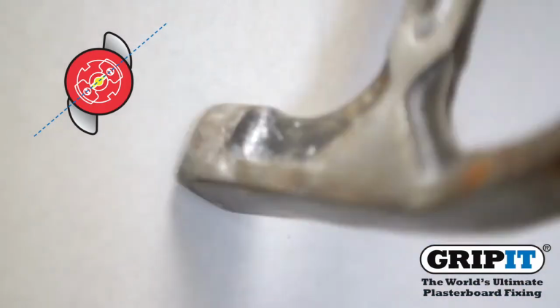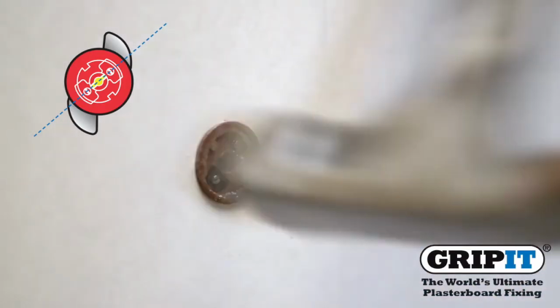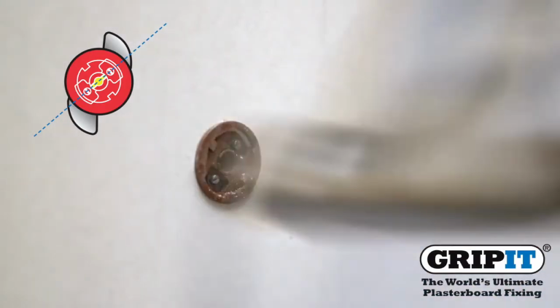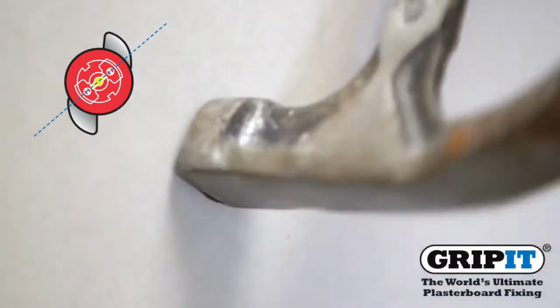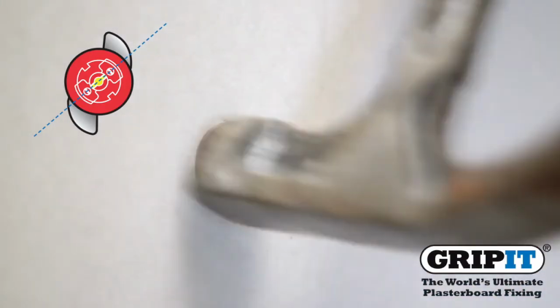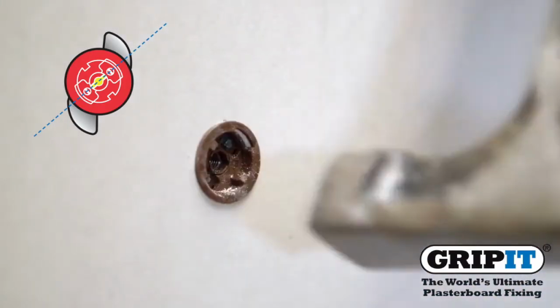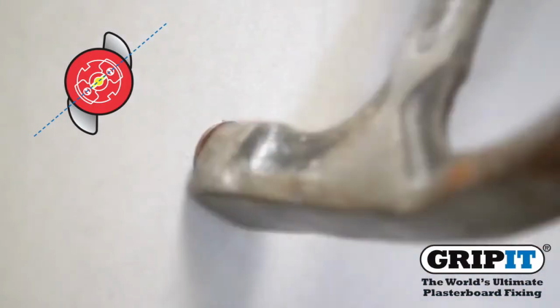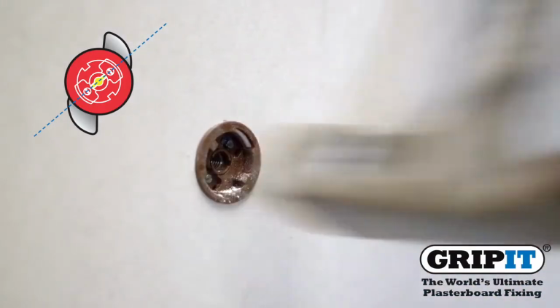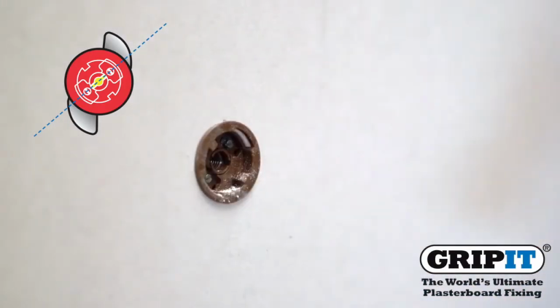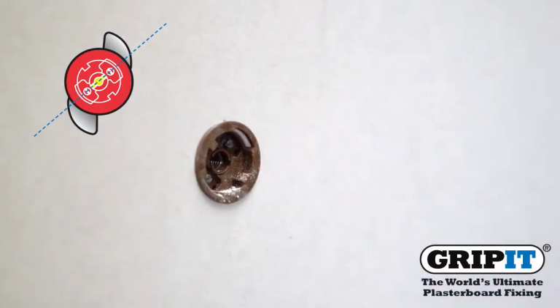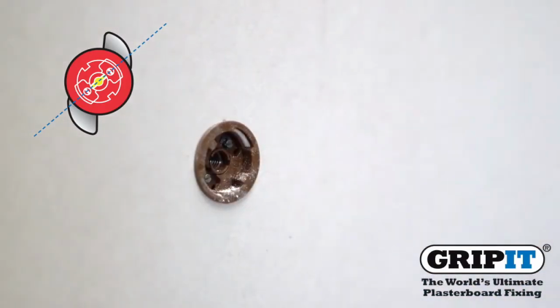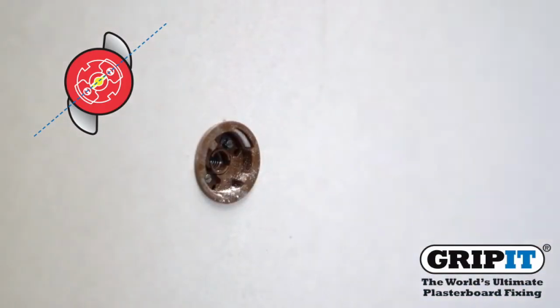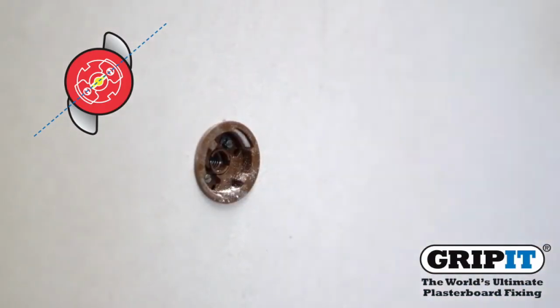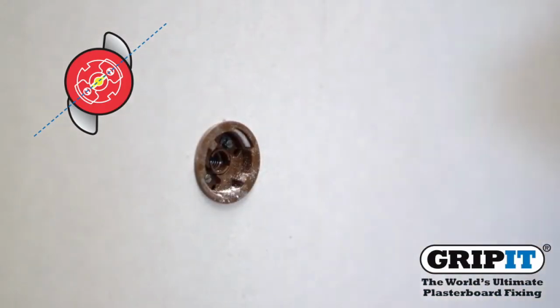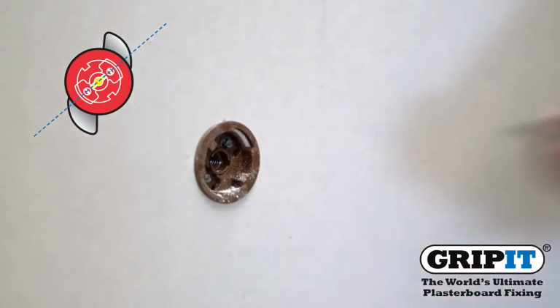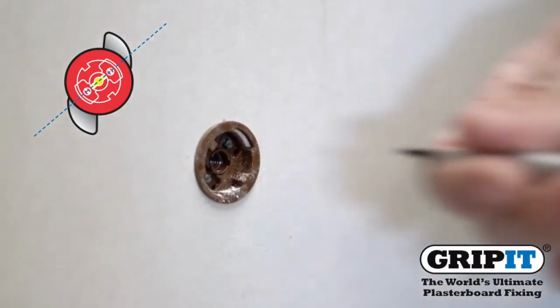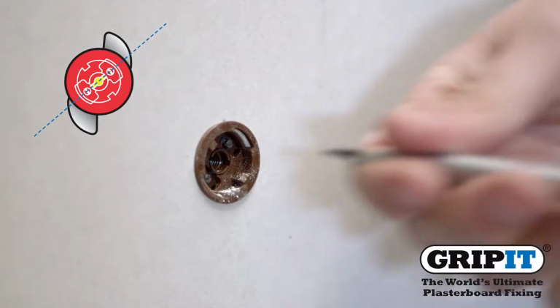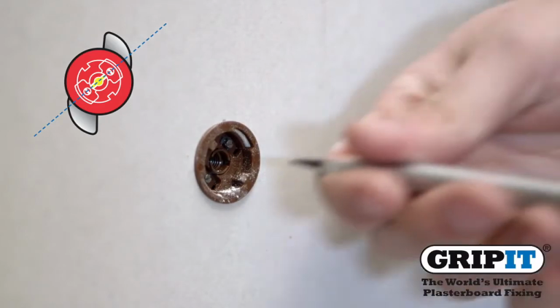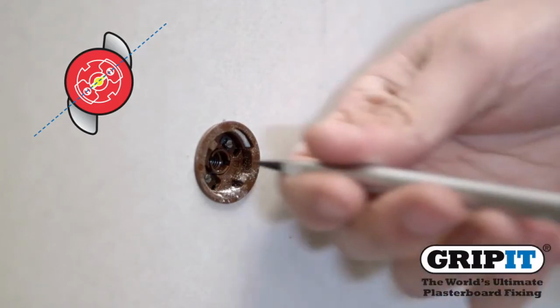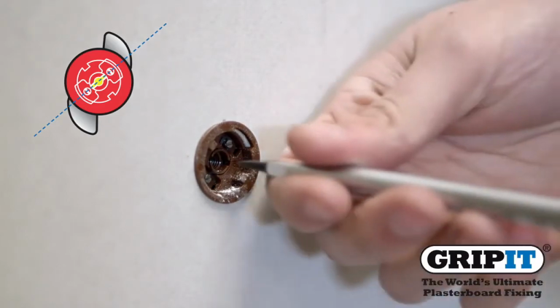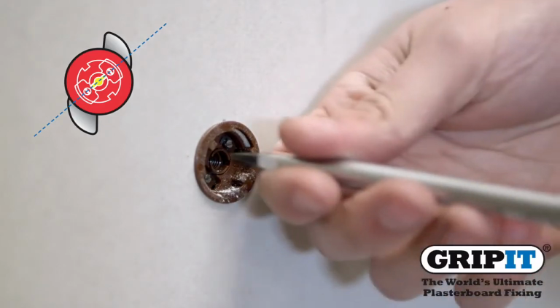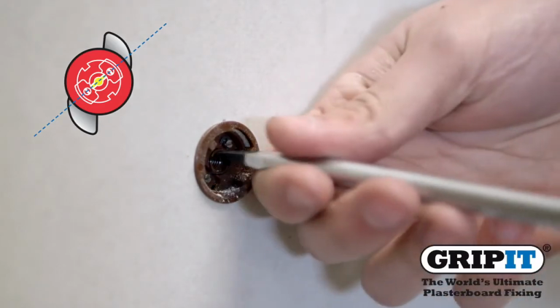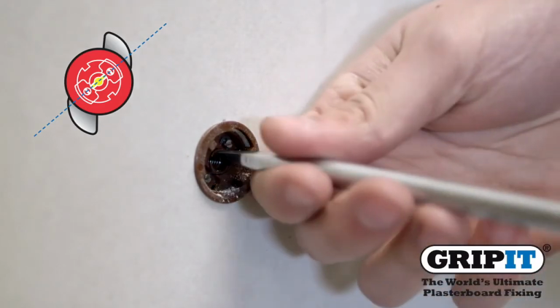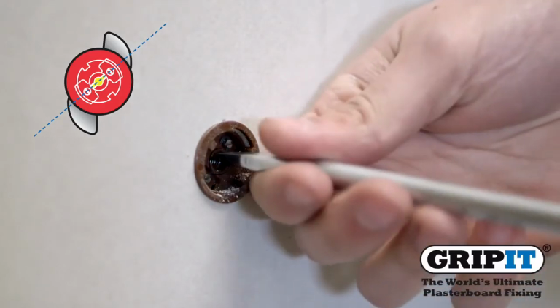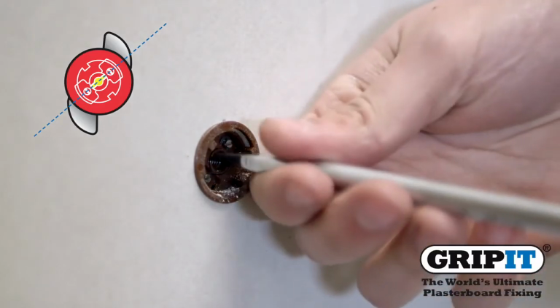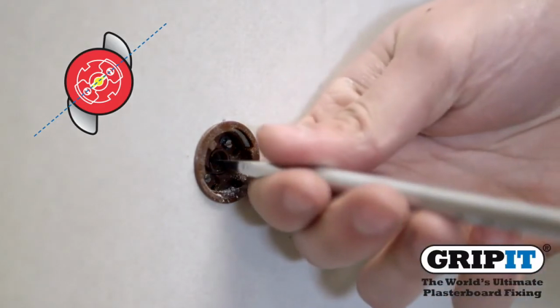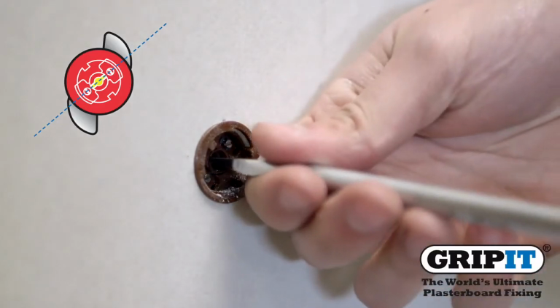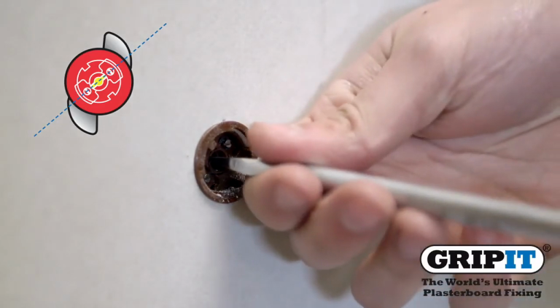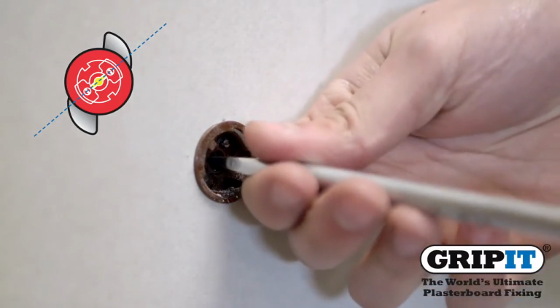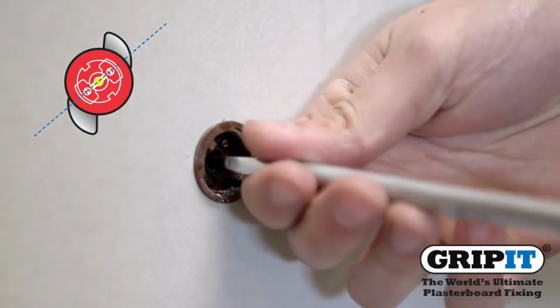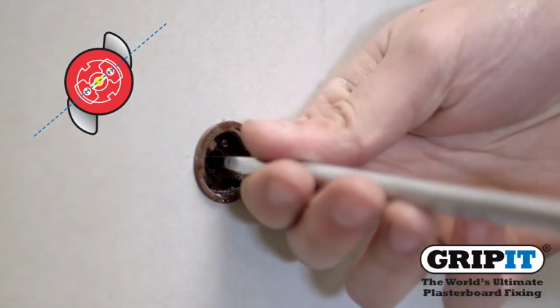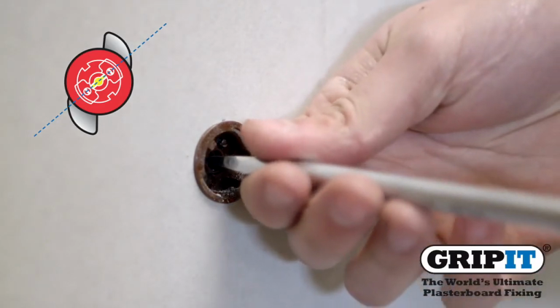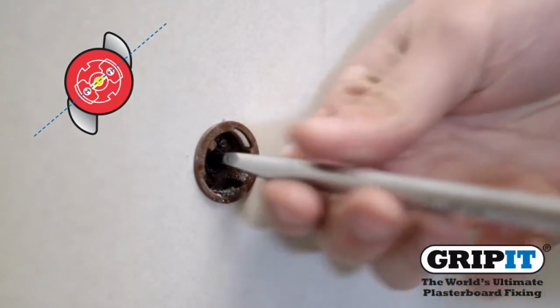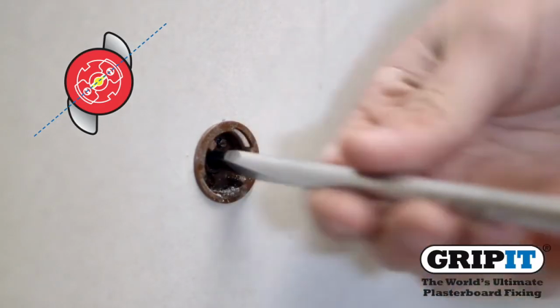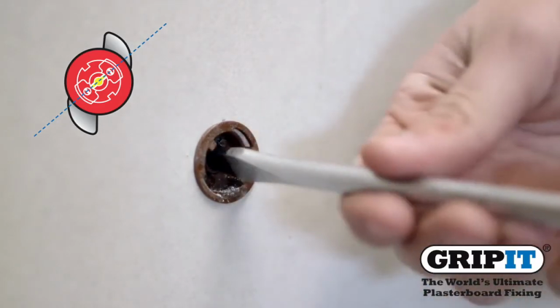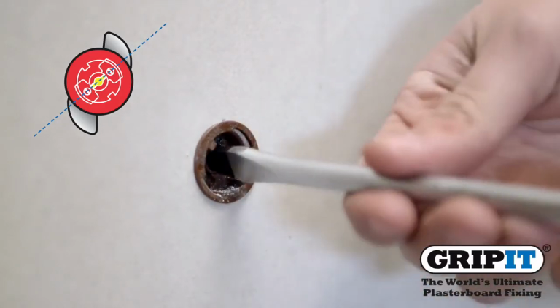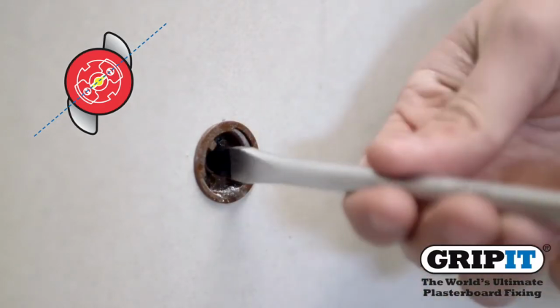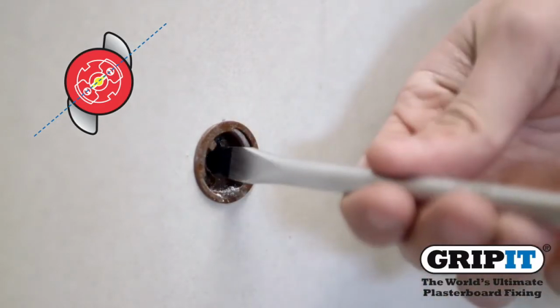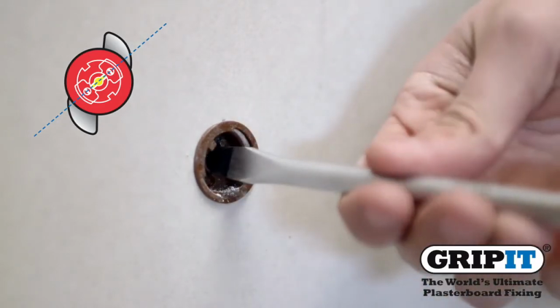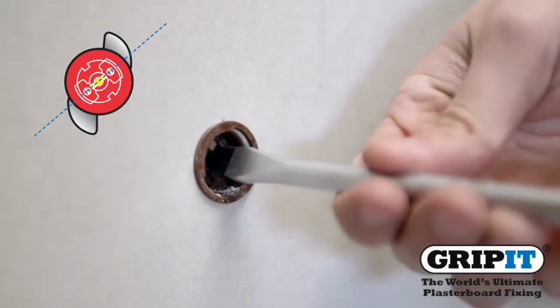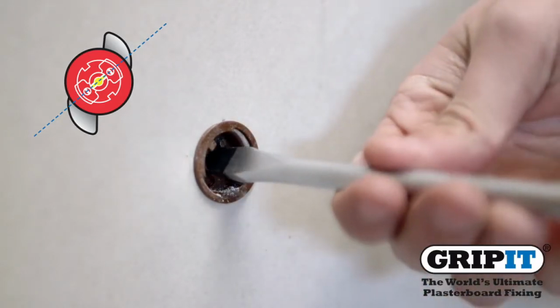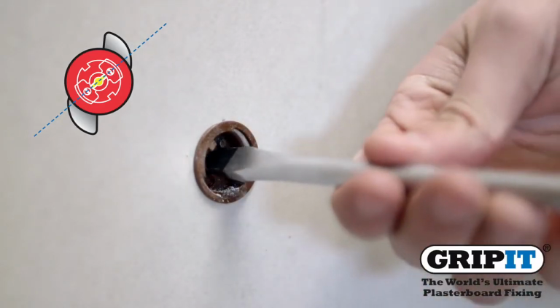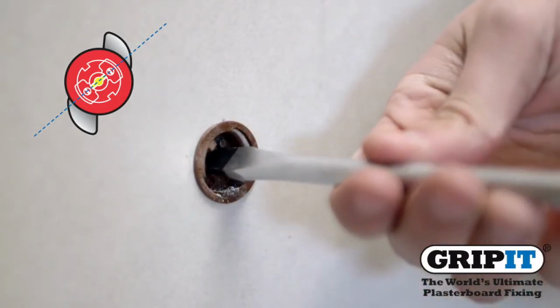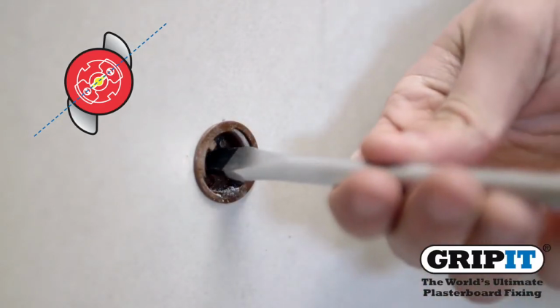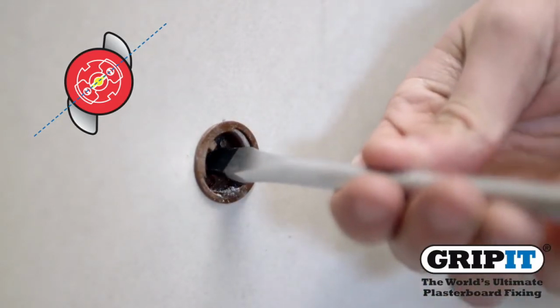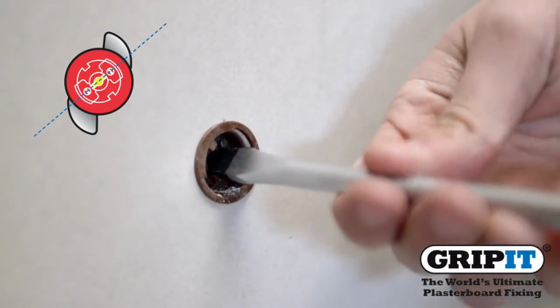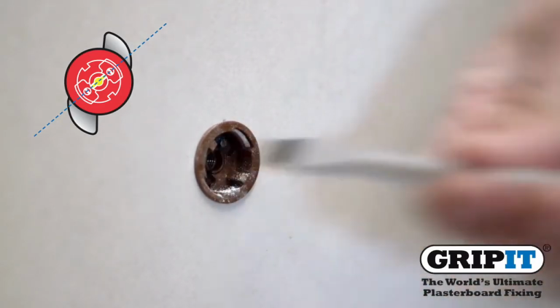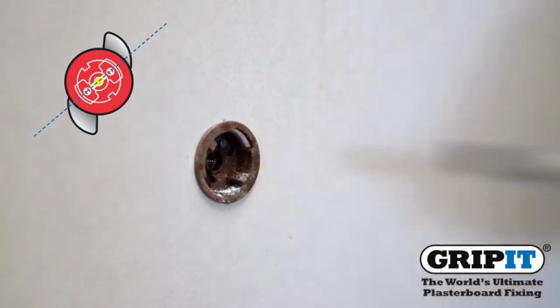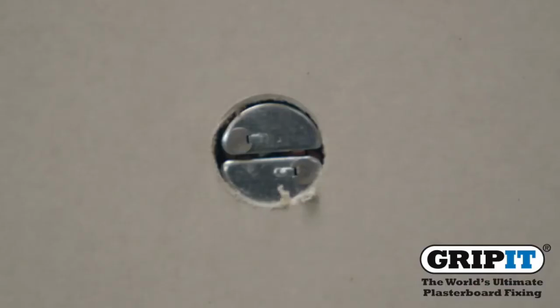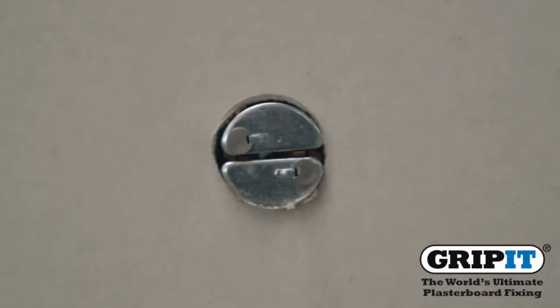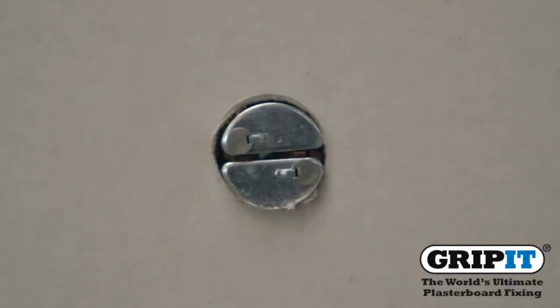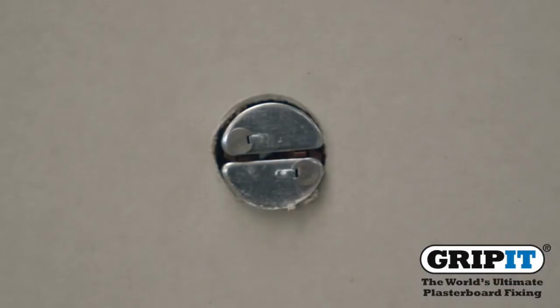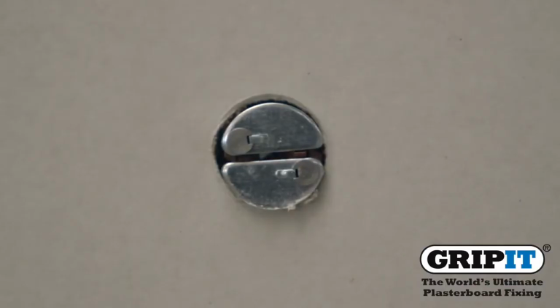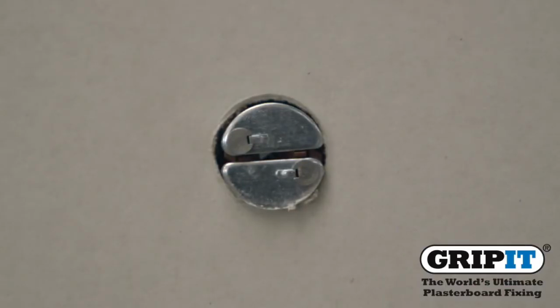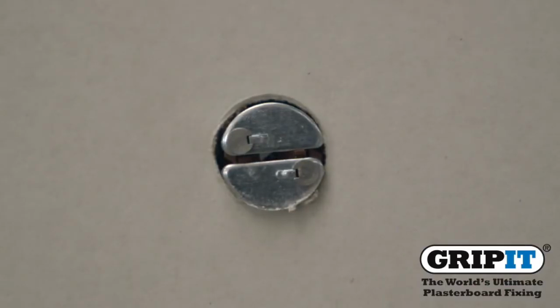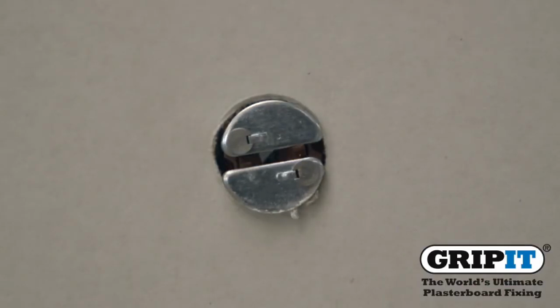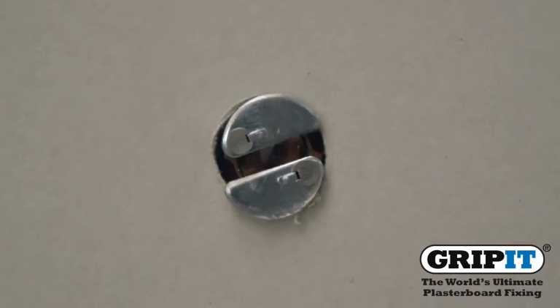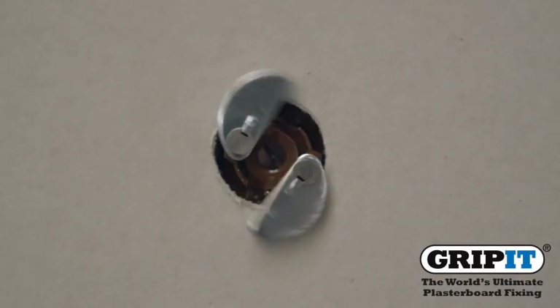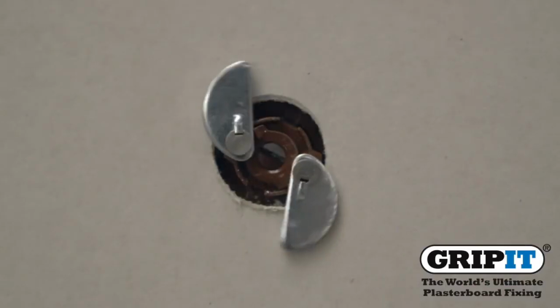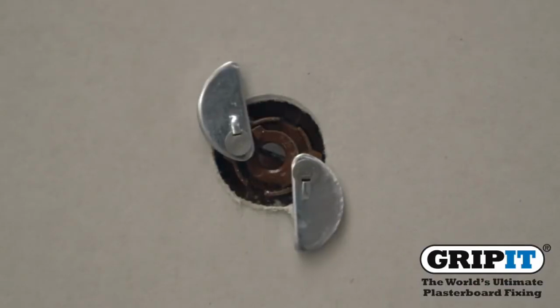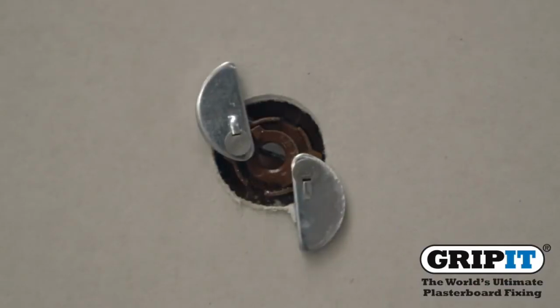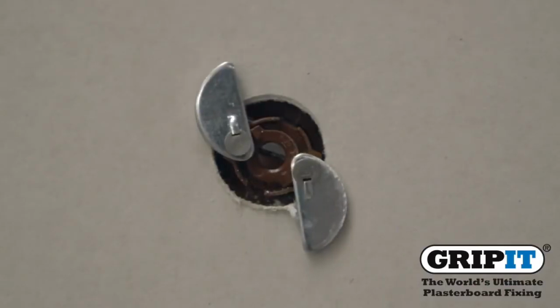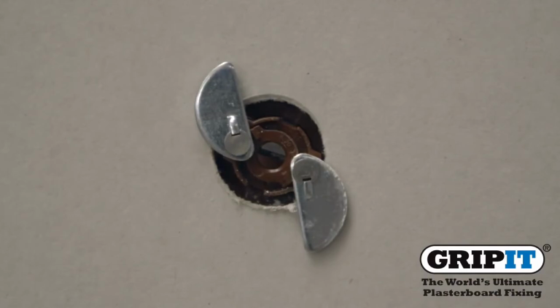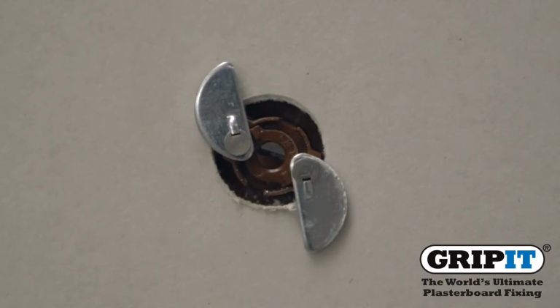After tapping your fixing into the wall, insert a screwdriver into the rotary insert and turn 90 degrees to the right.